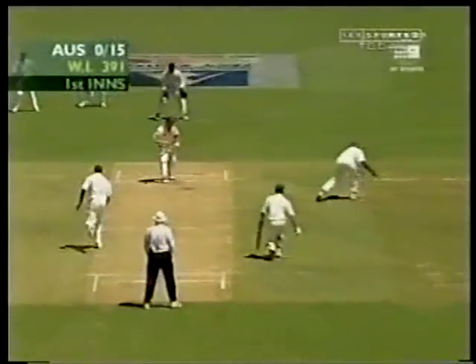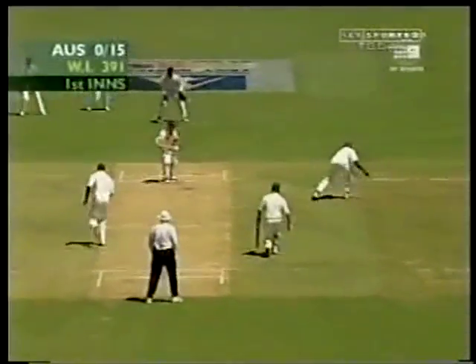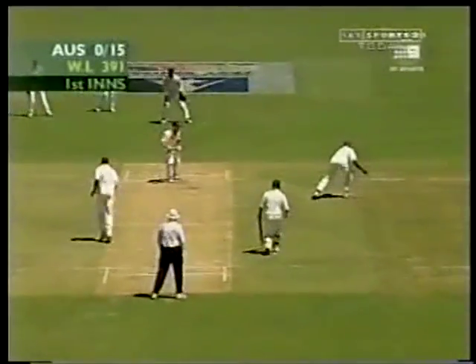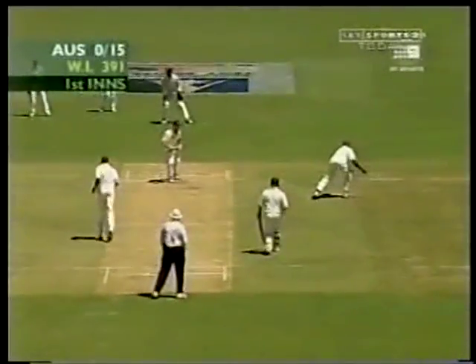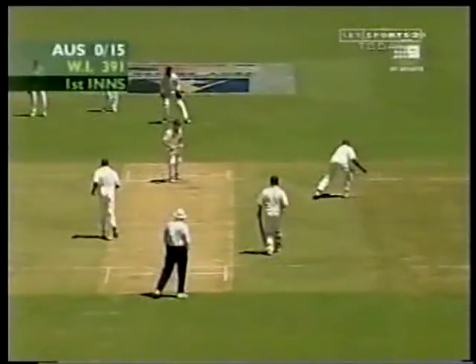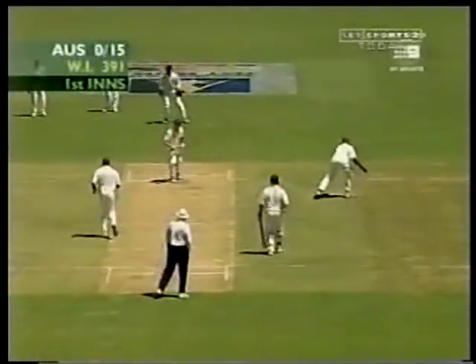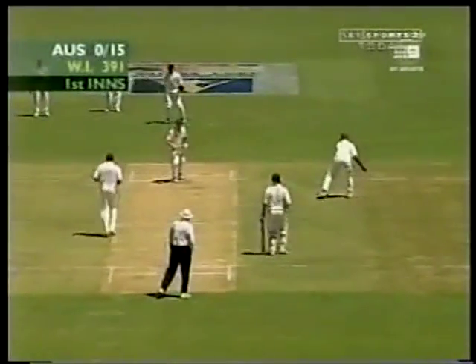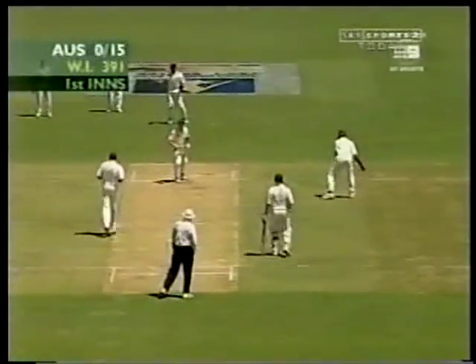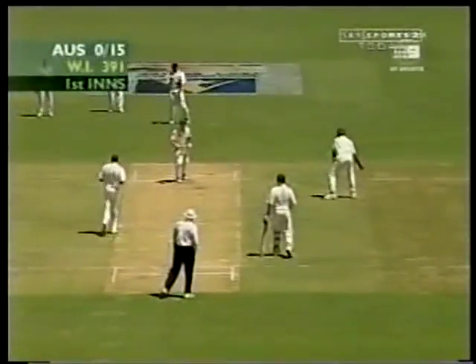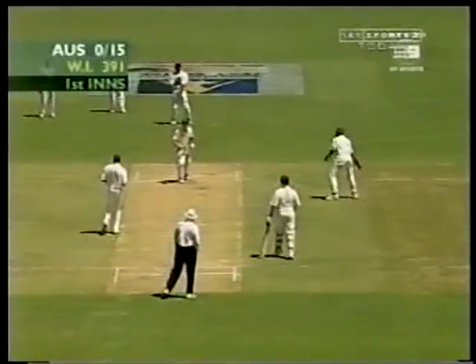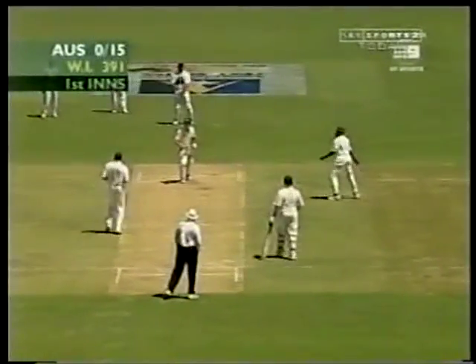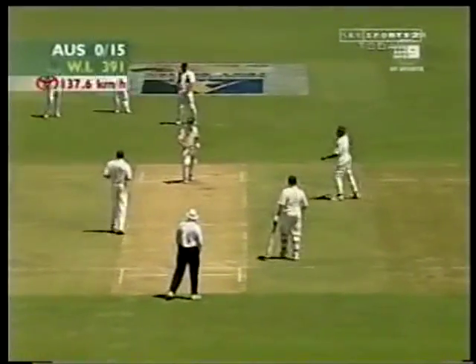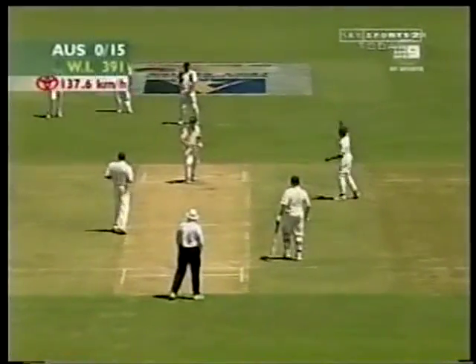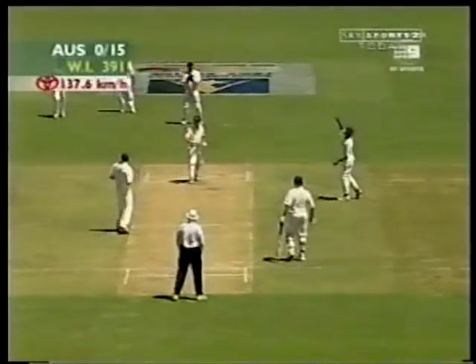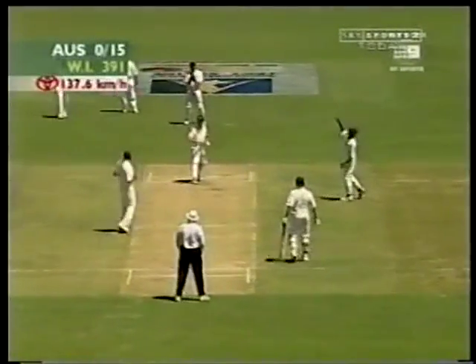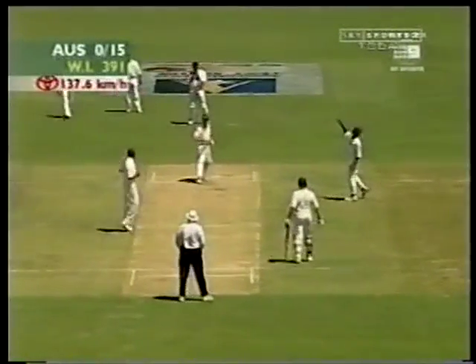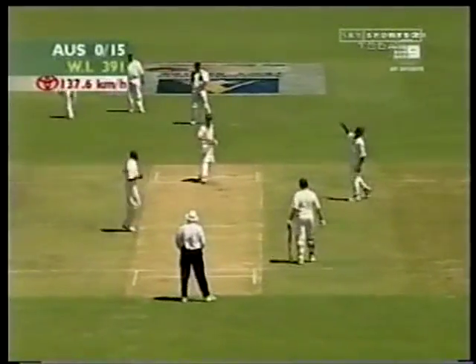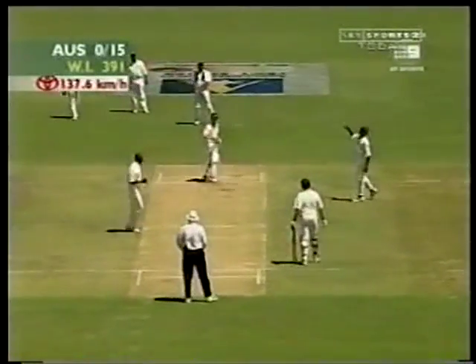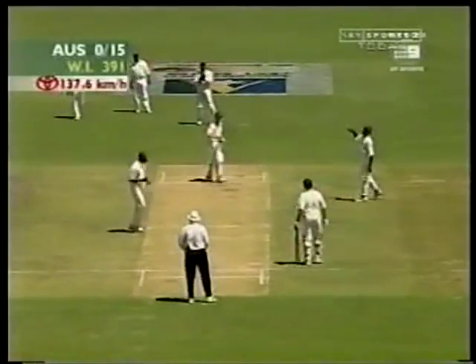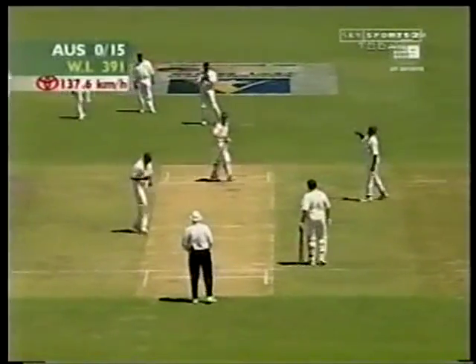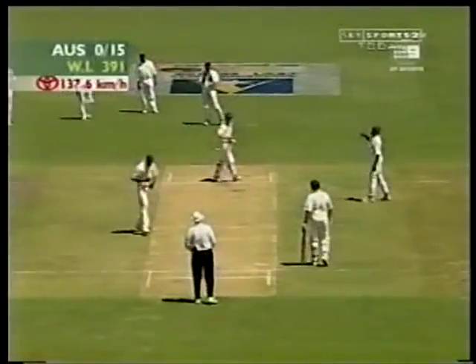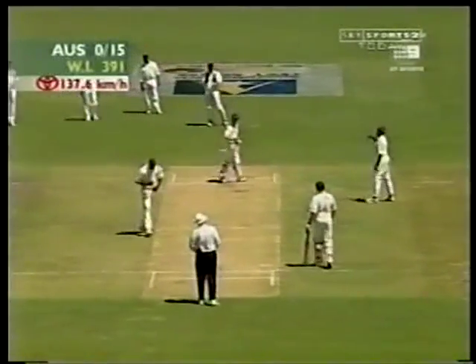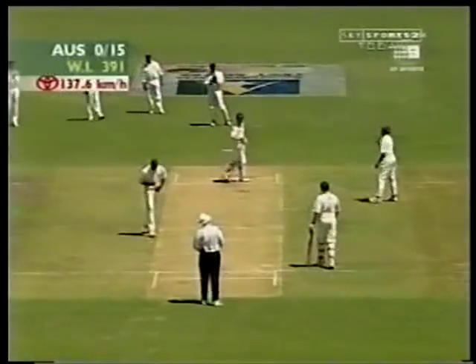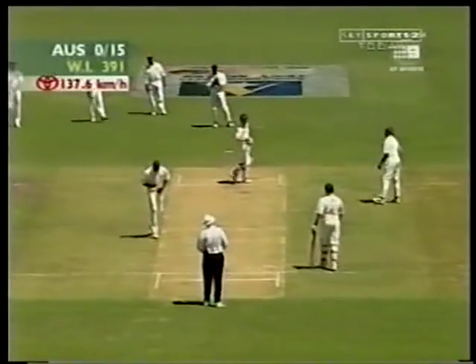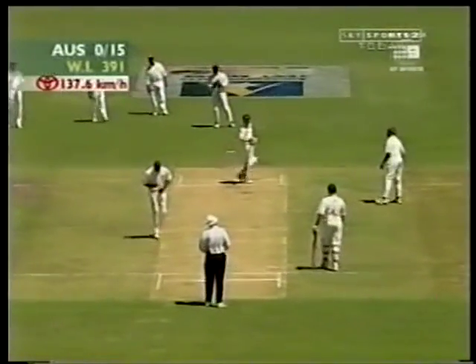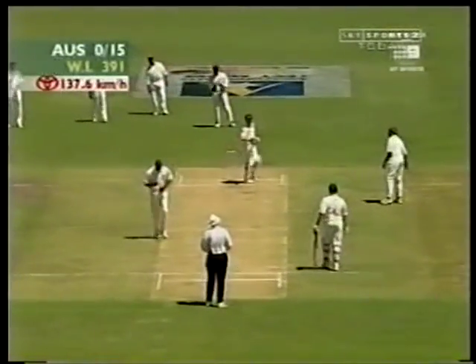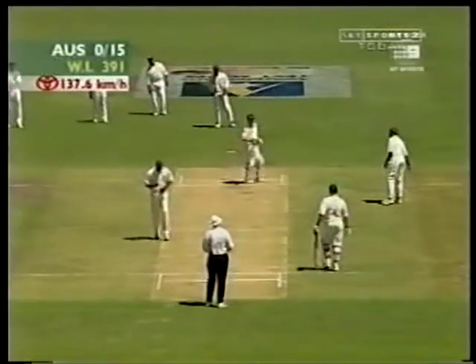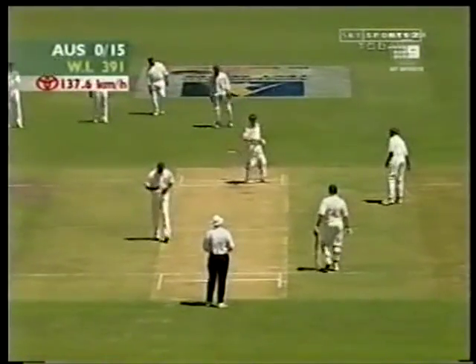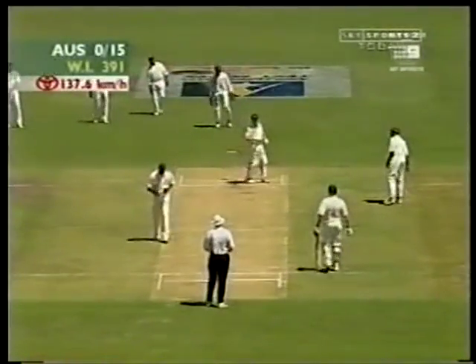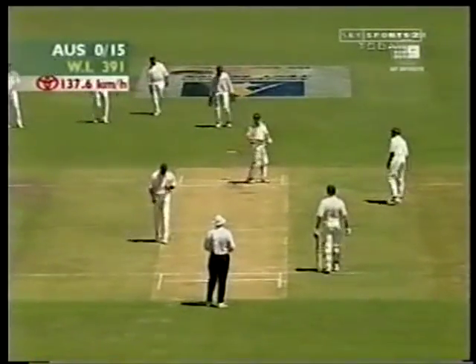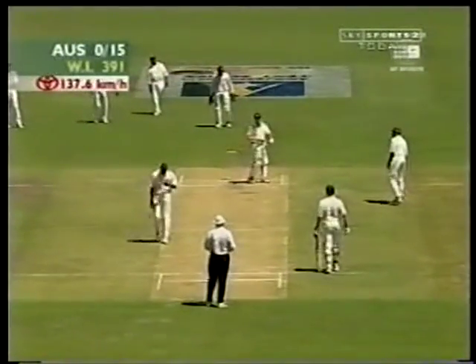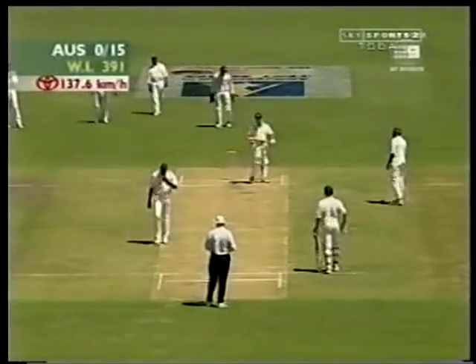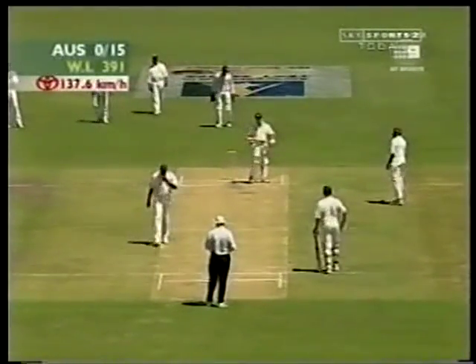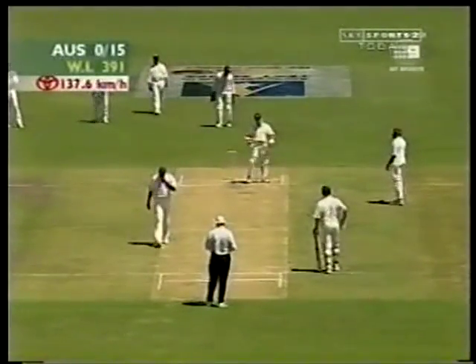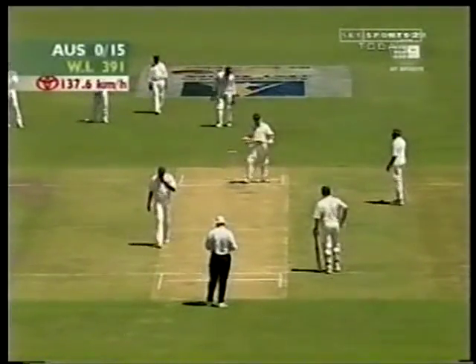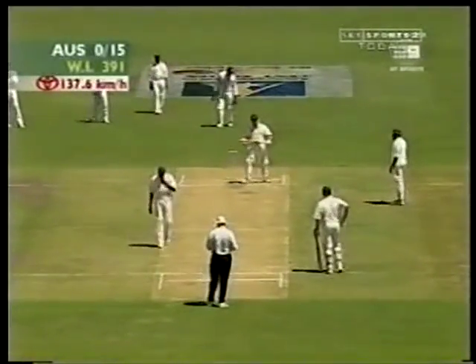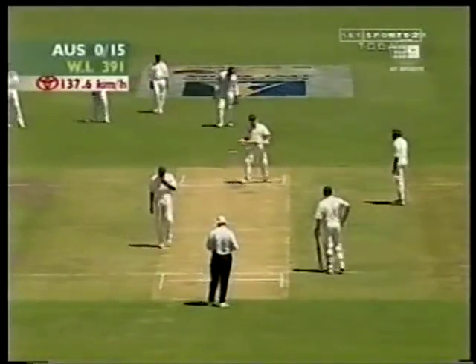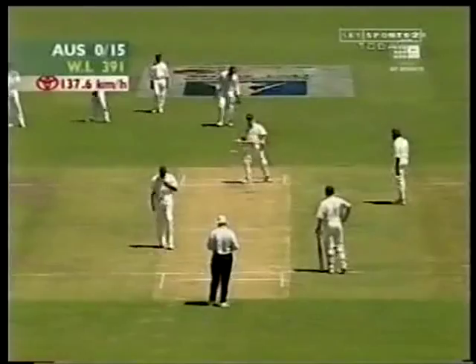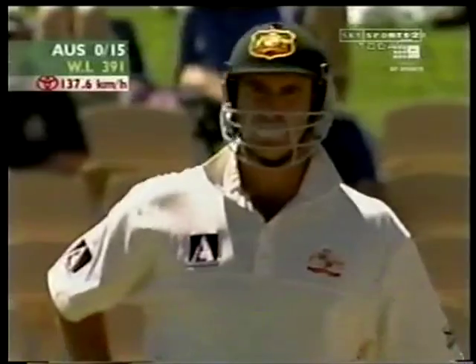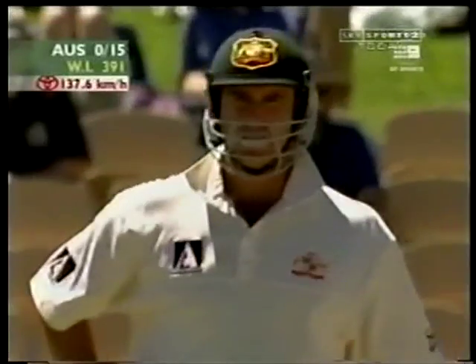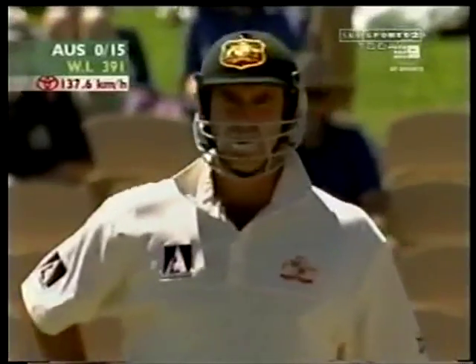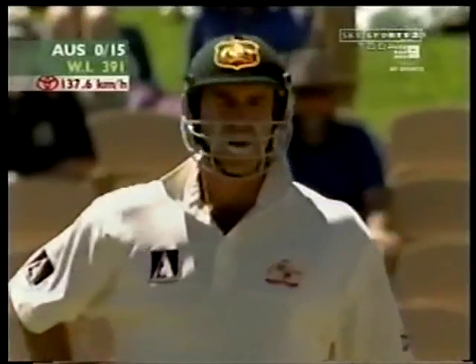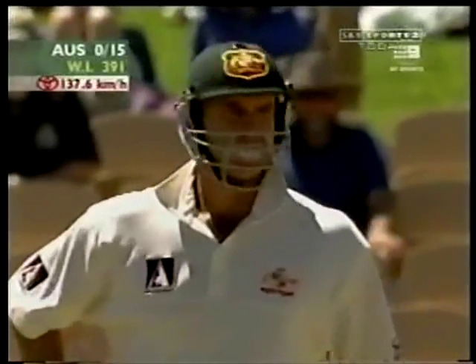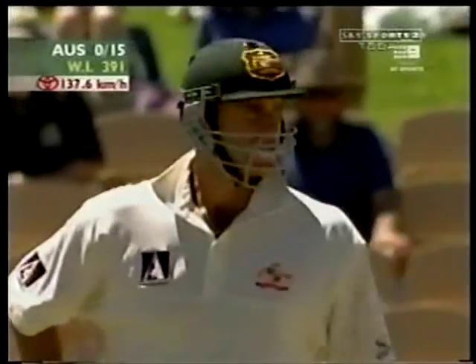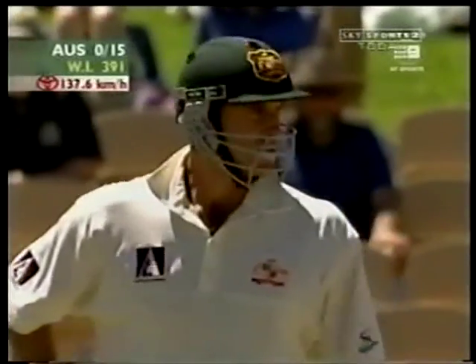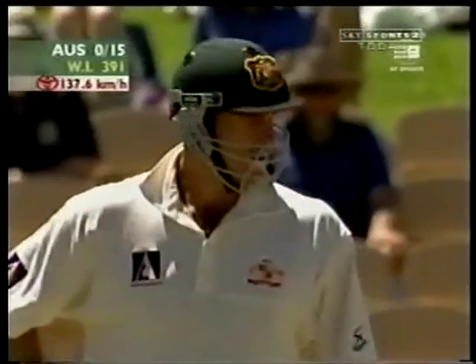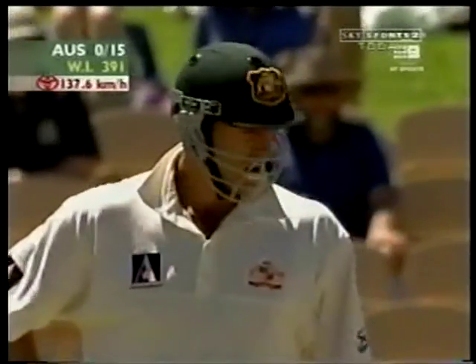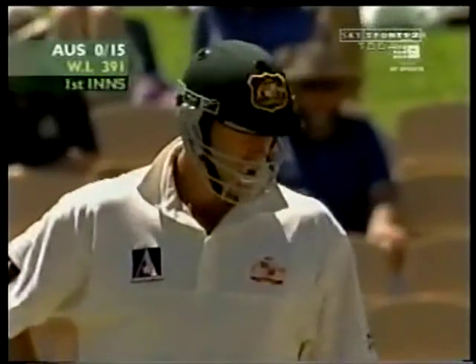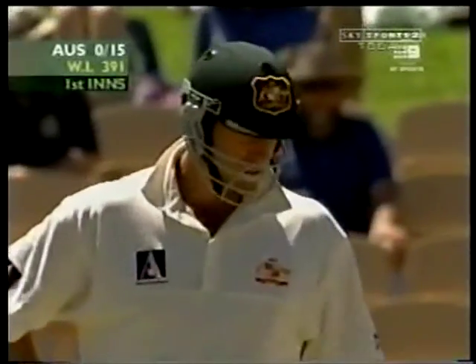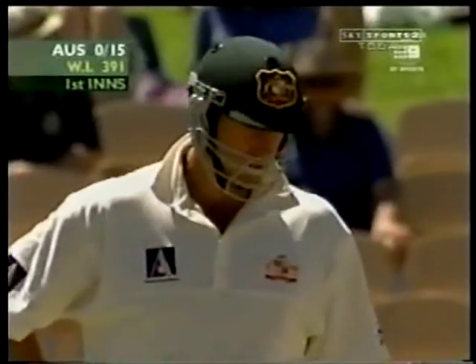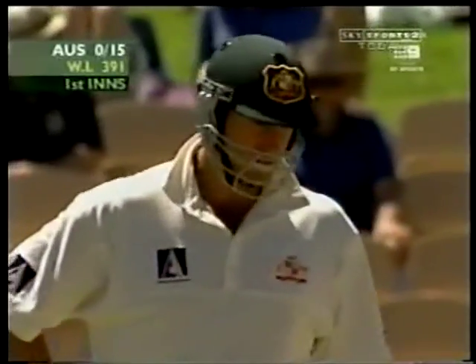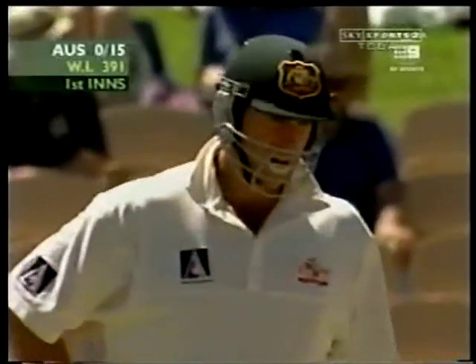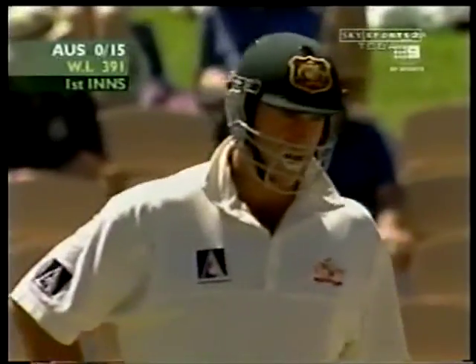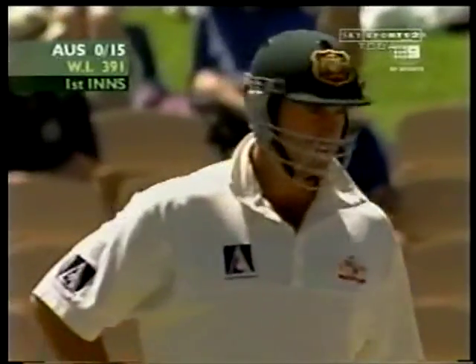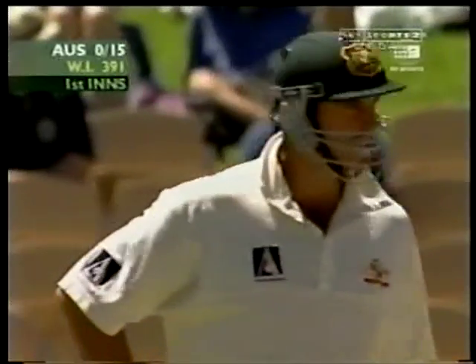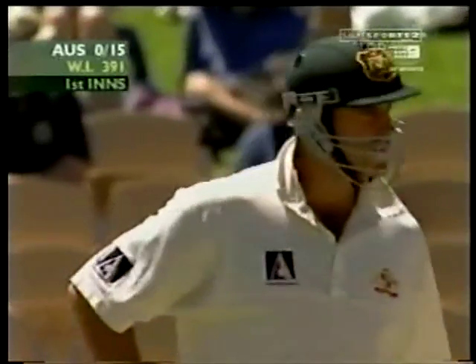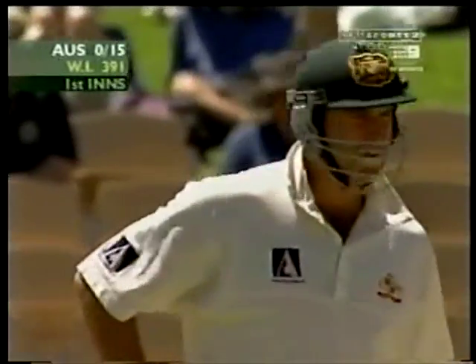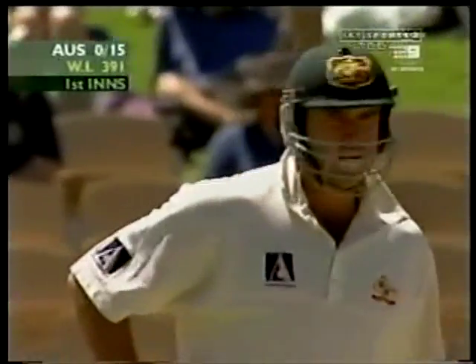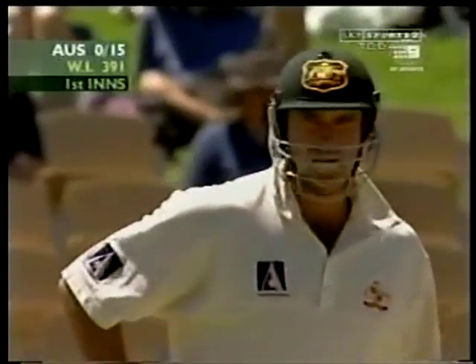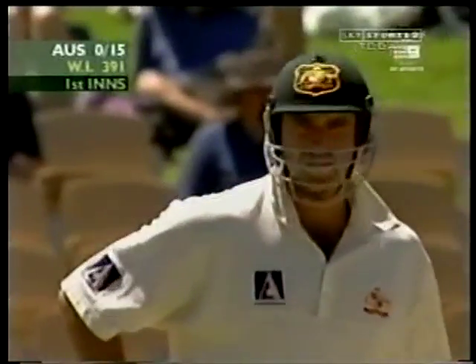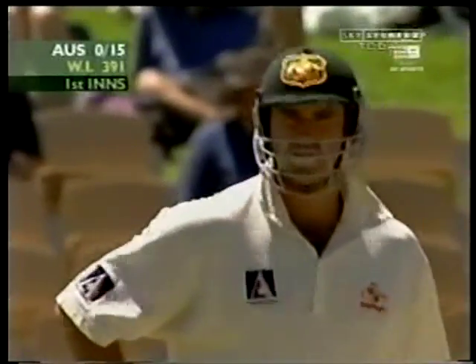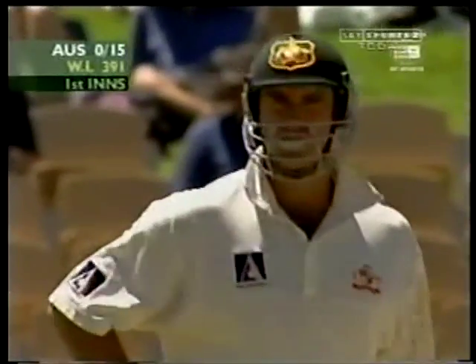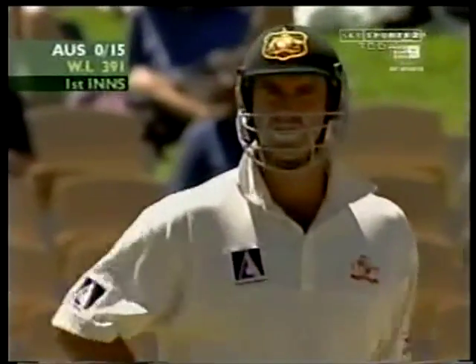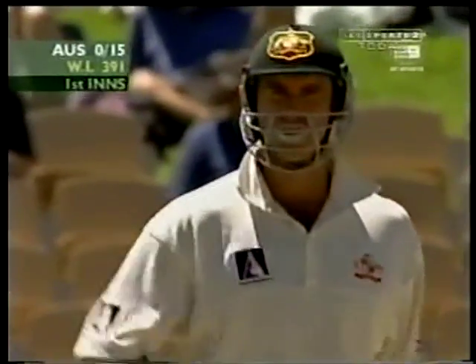This has been a good start by the West Indies bowlers. They've looked very good. They've got to turn that into some wickets.